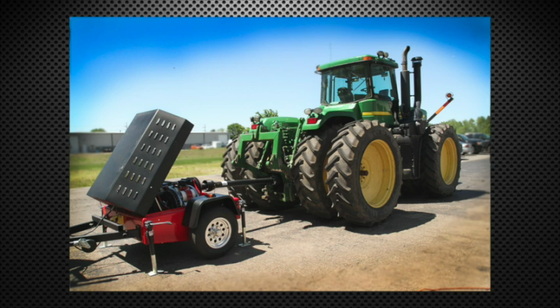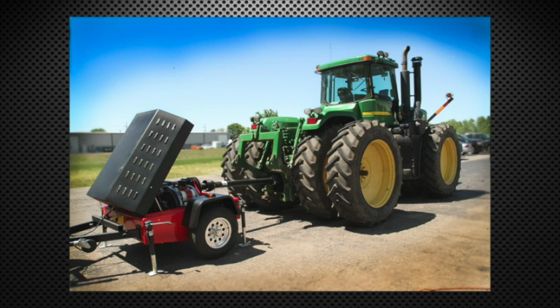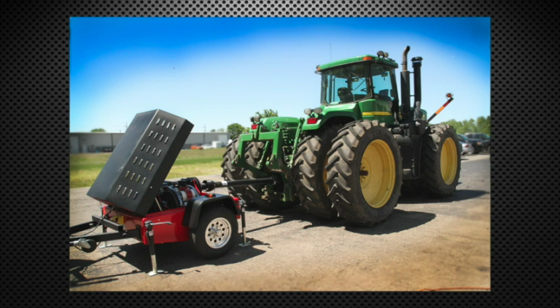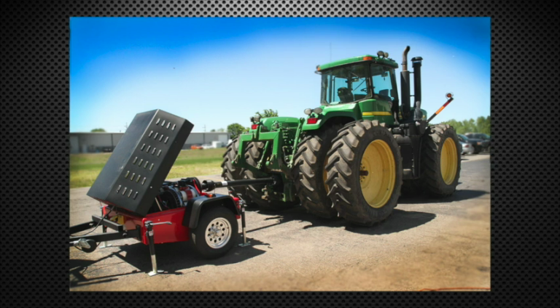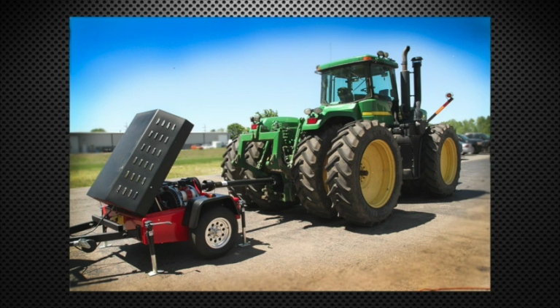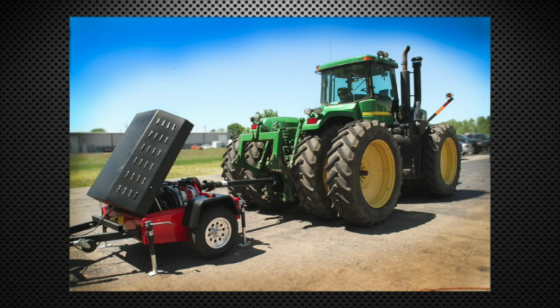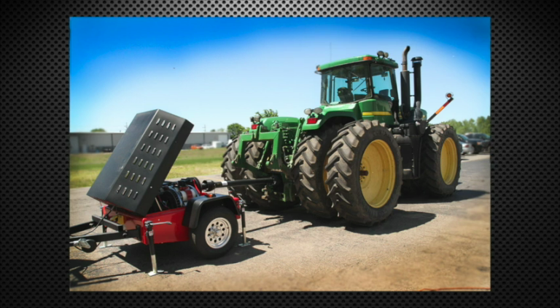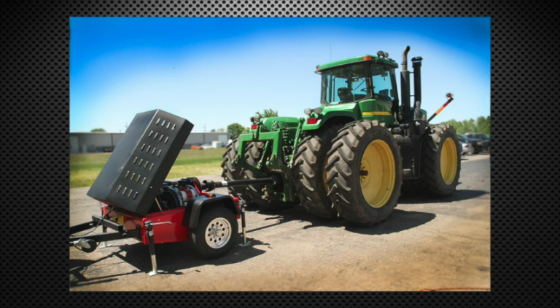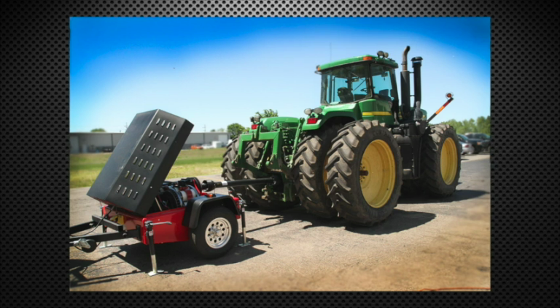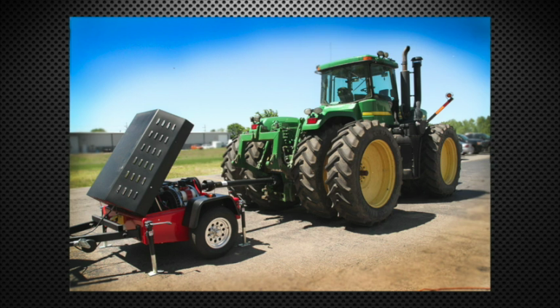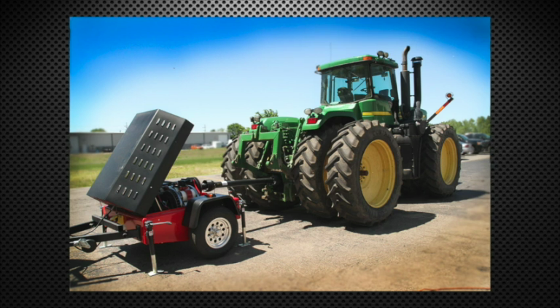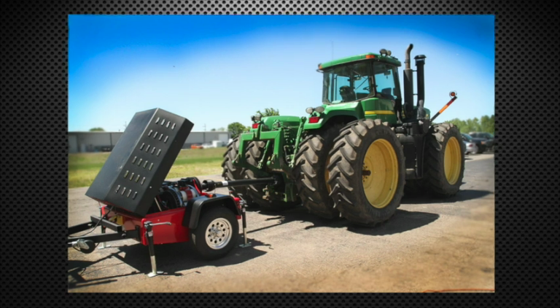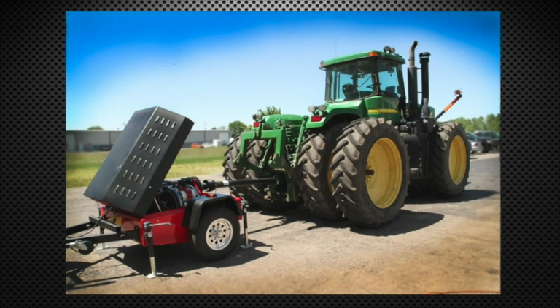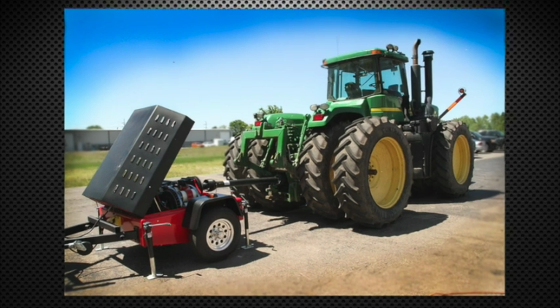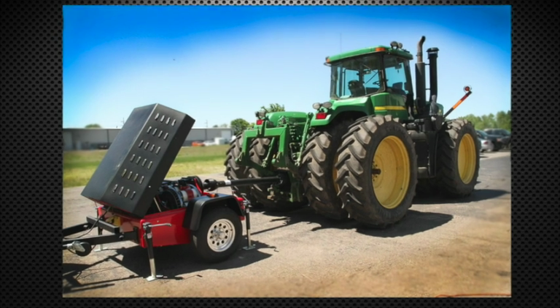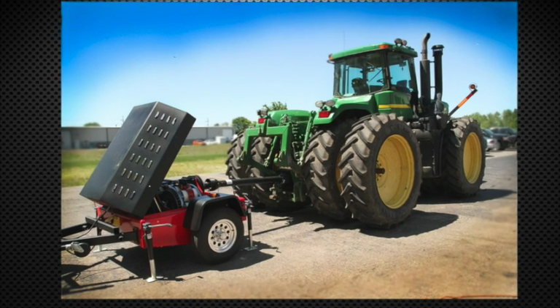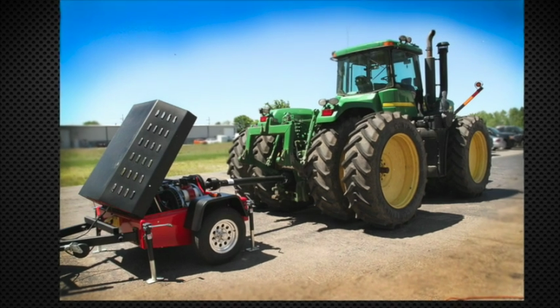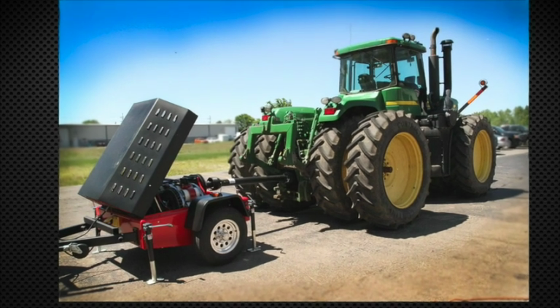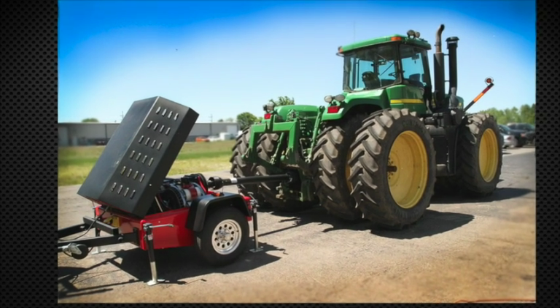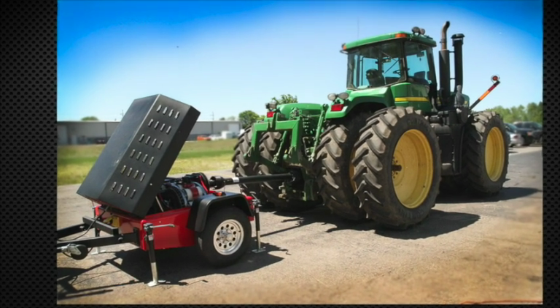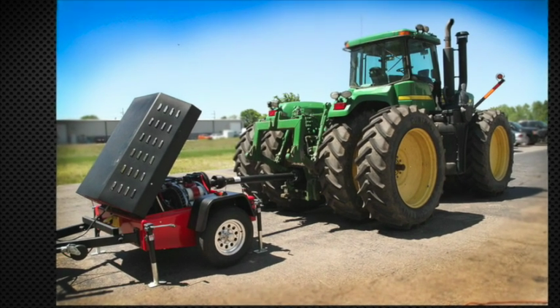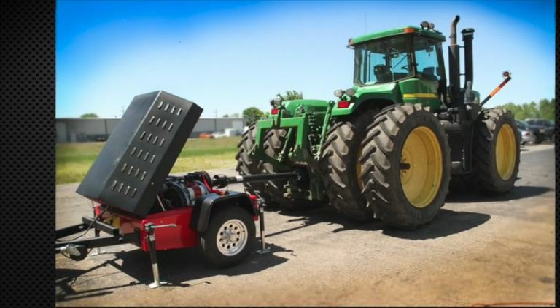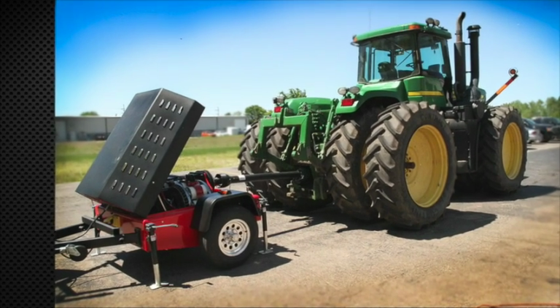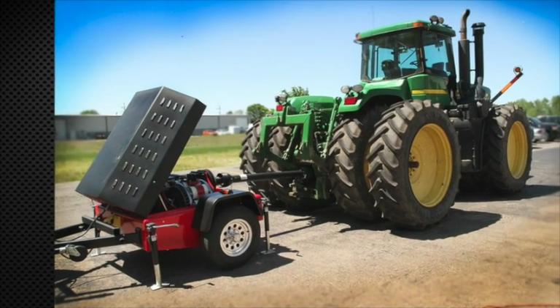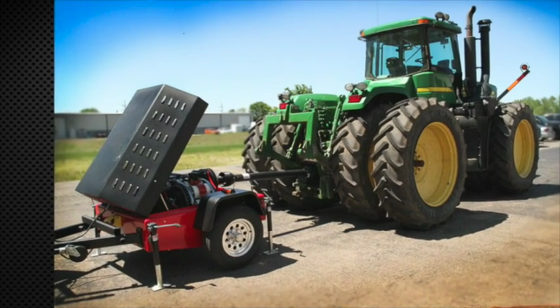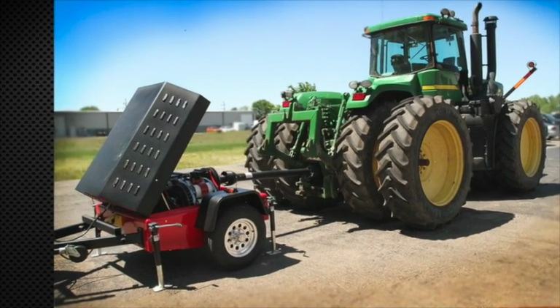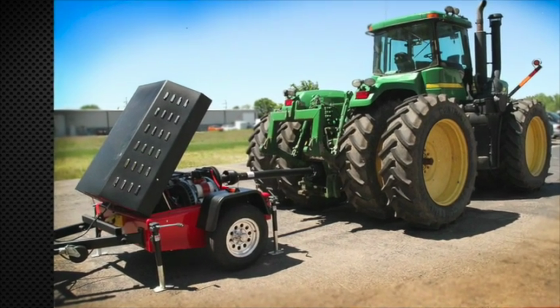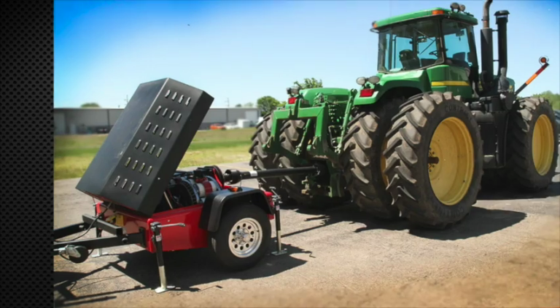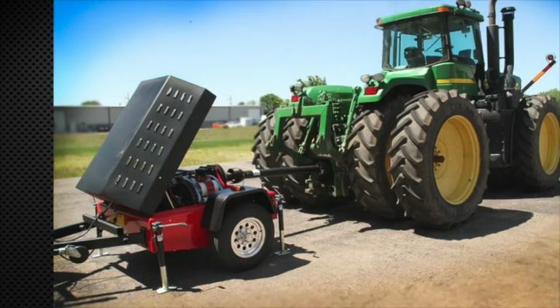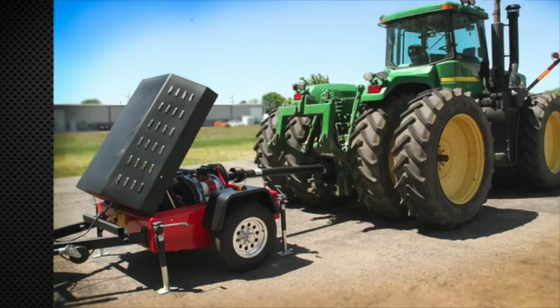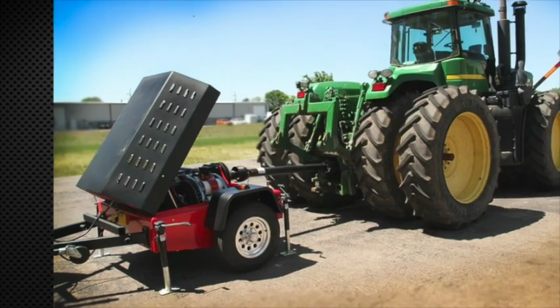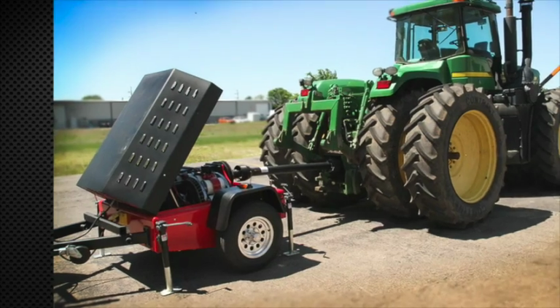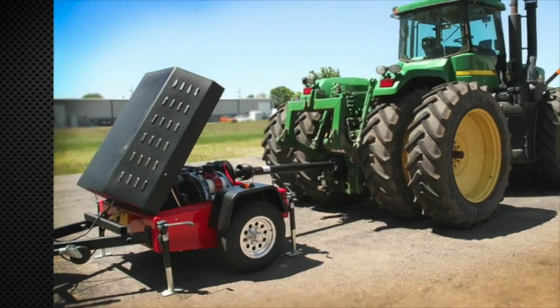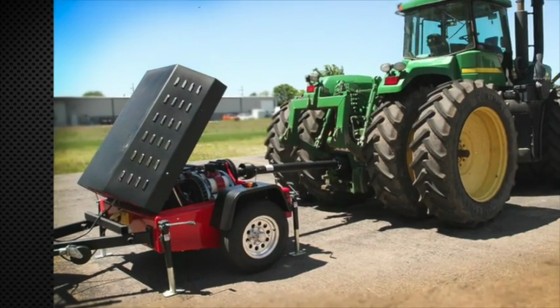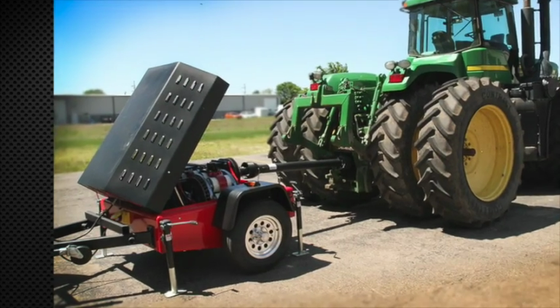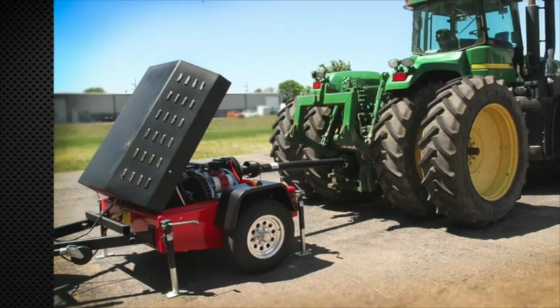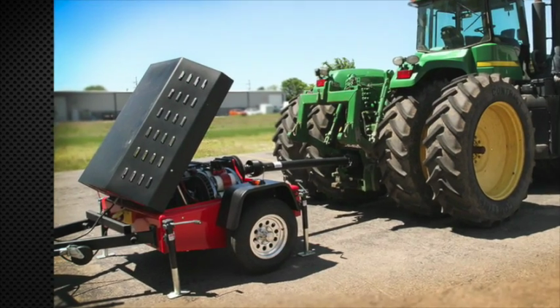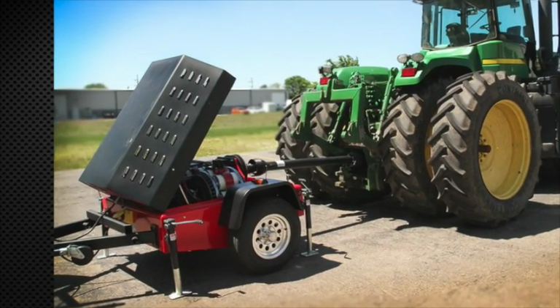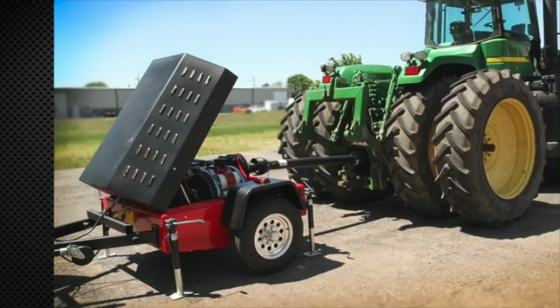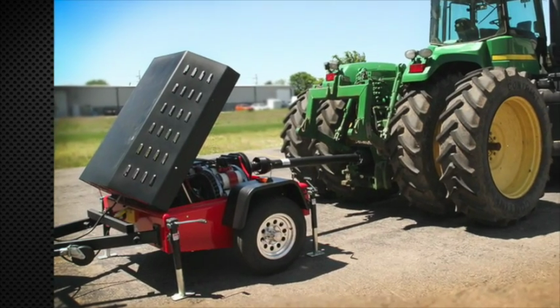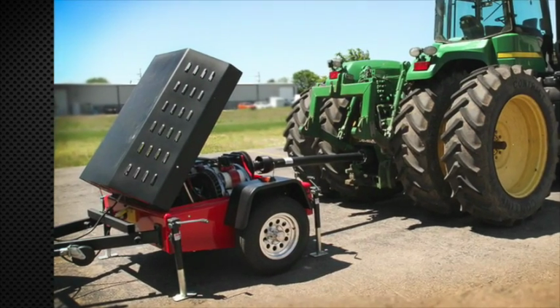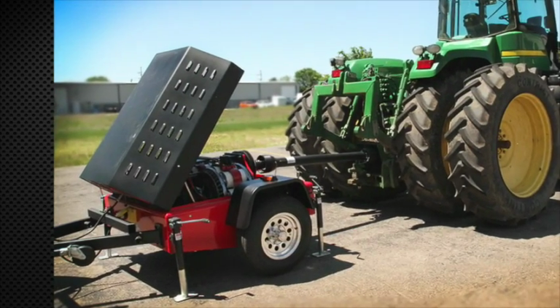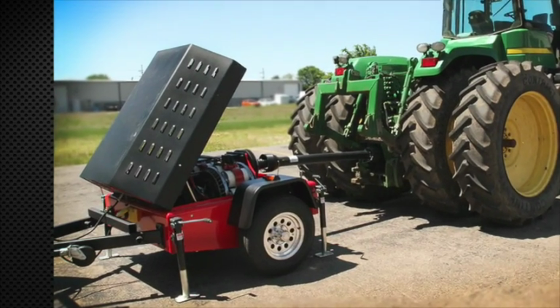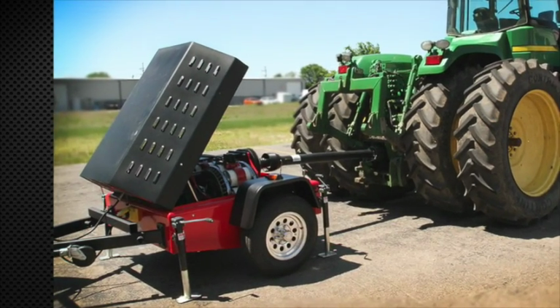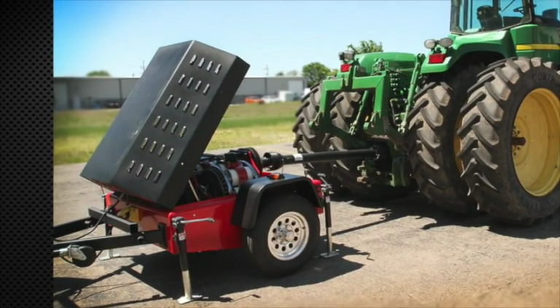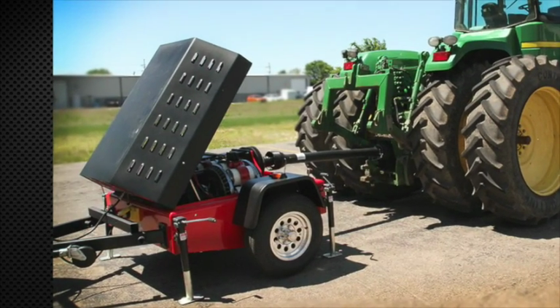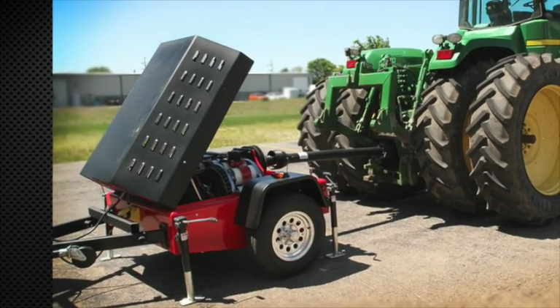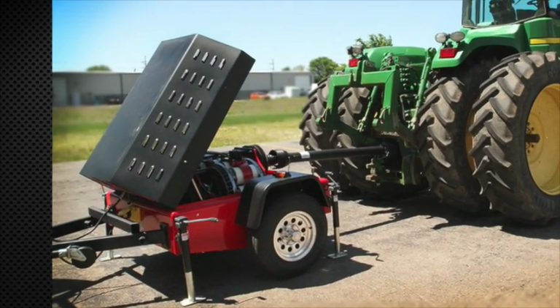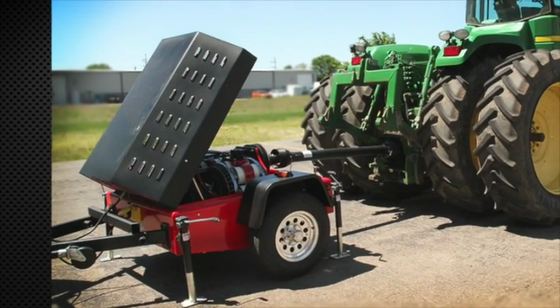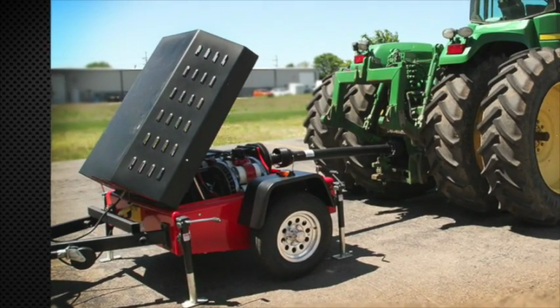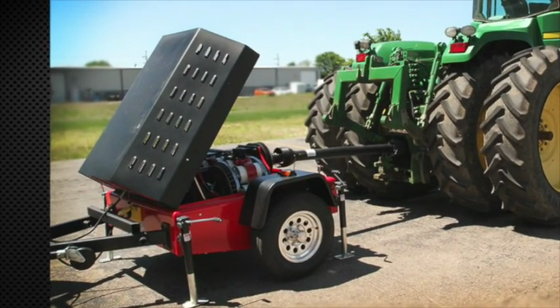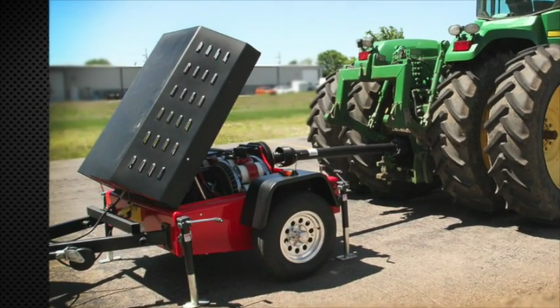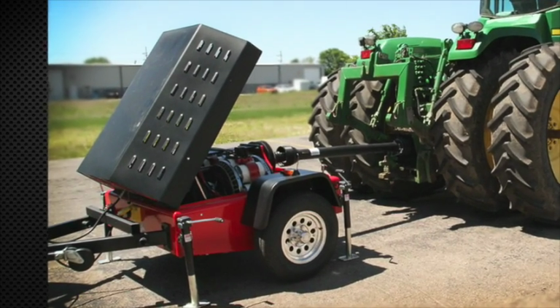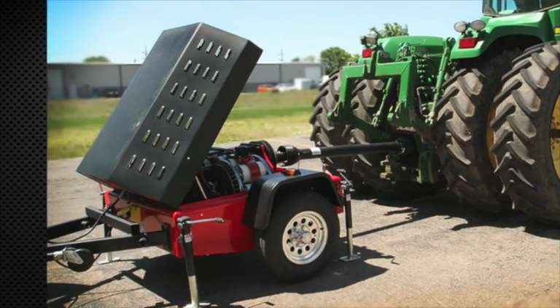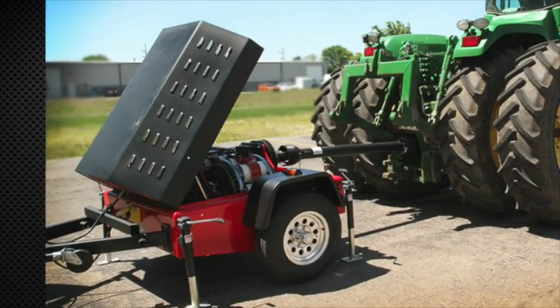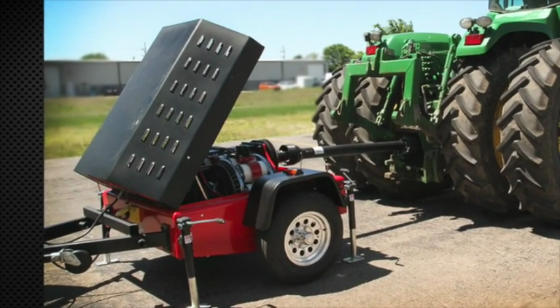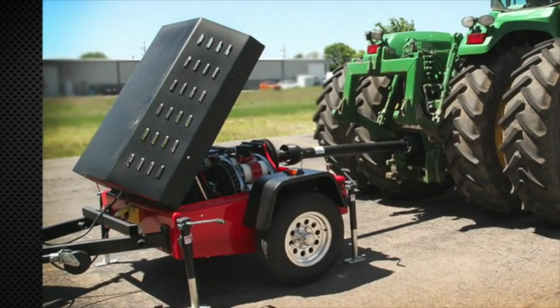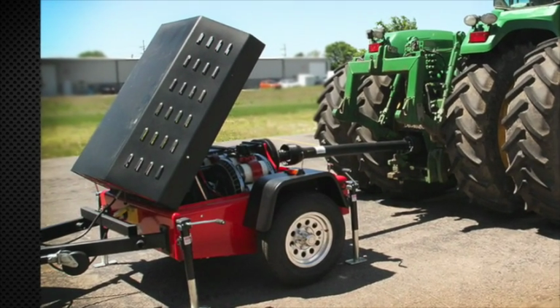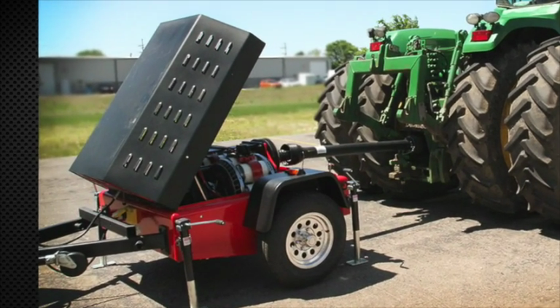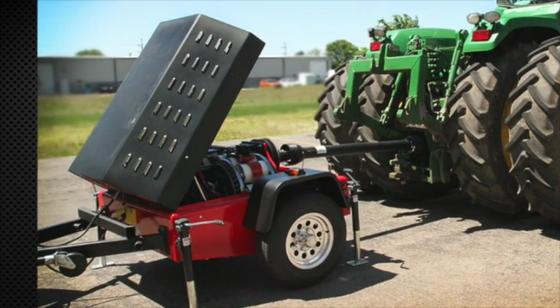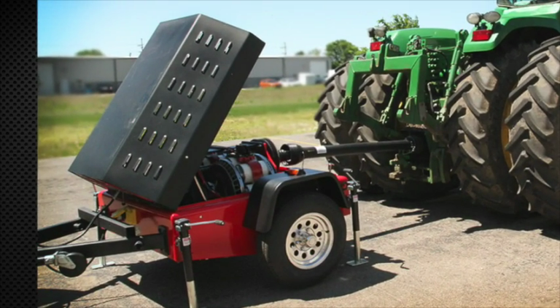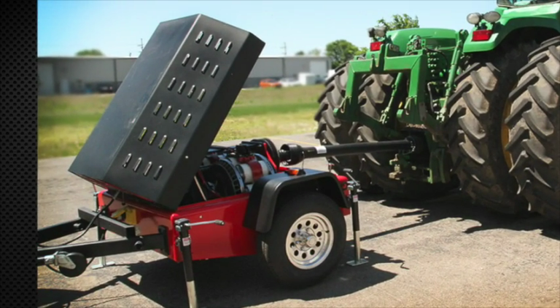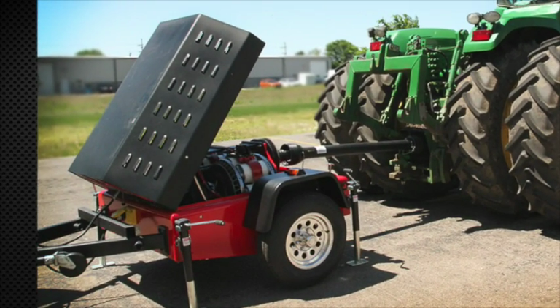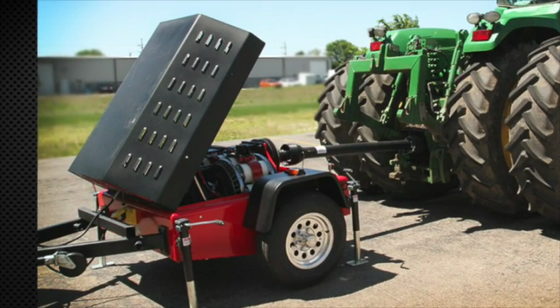This mobile all-electric dyno measures horsepower and torque. It reports your tractor's horsepower before and after we install our uprate.